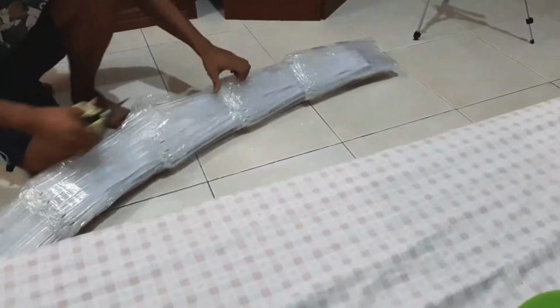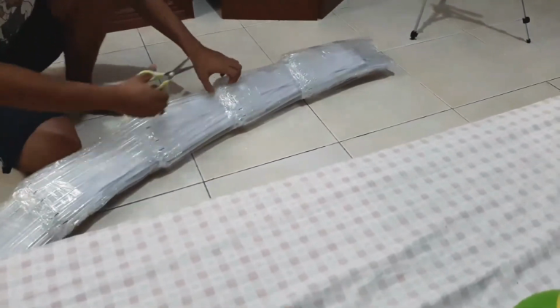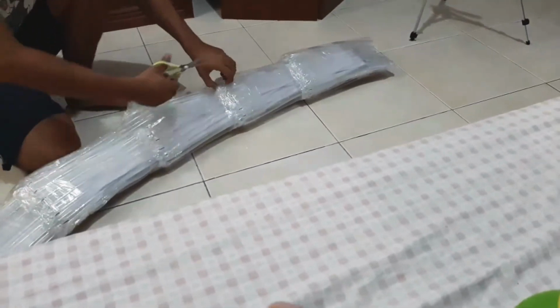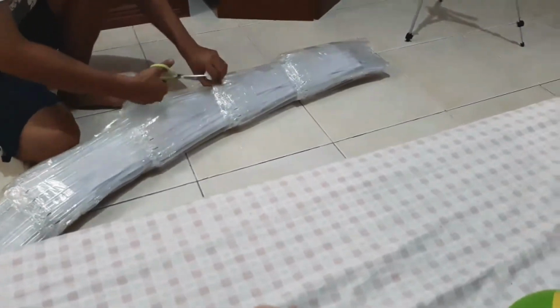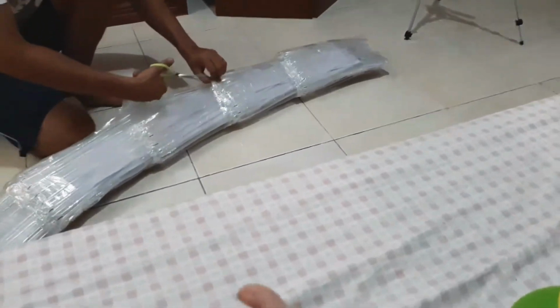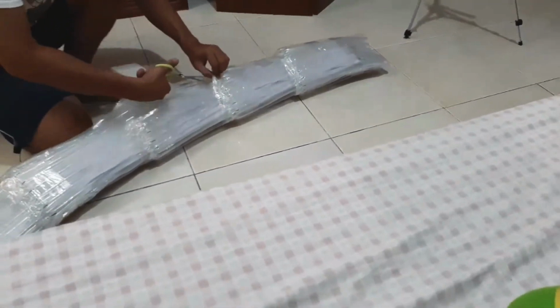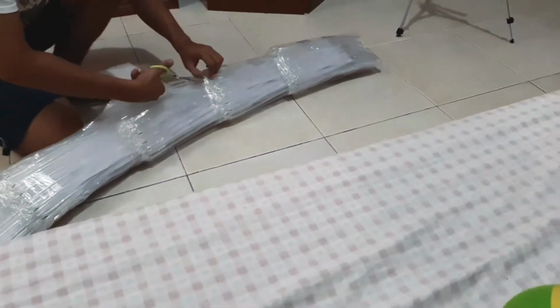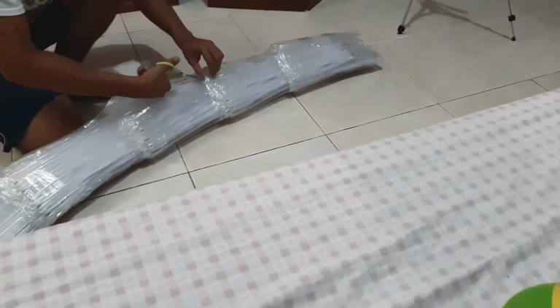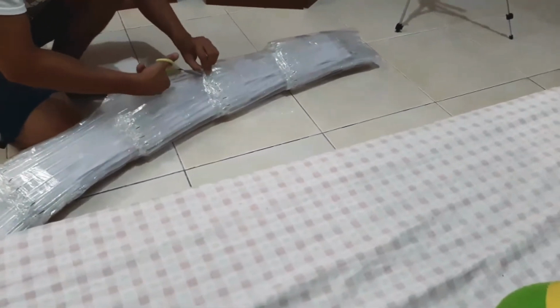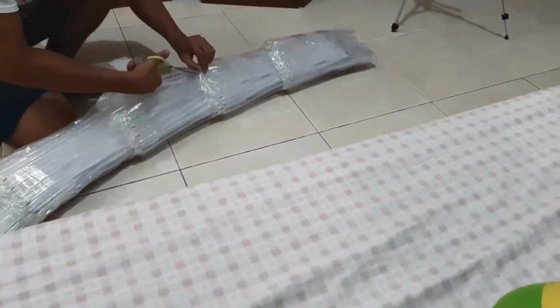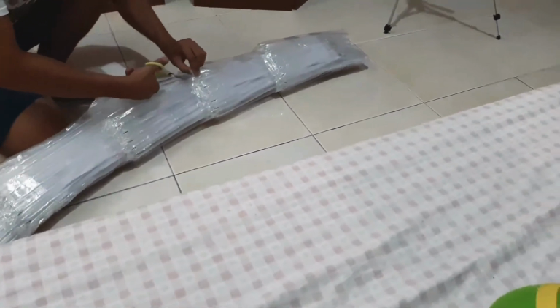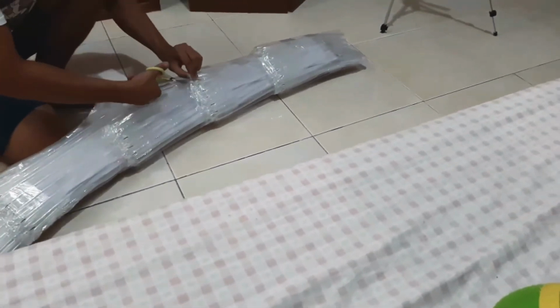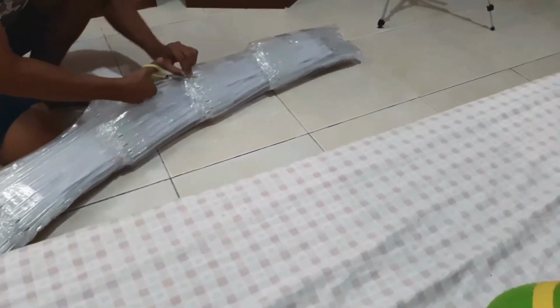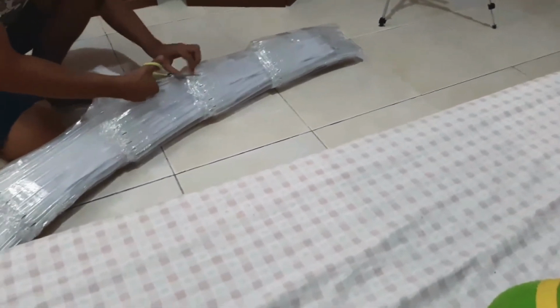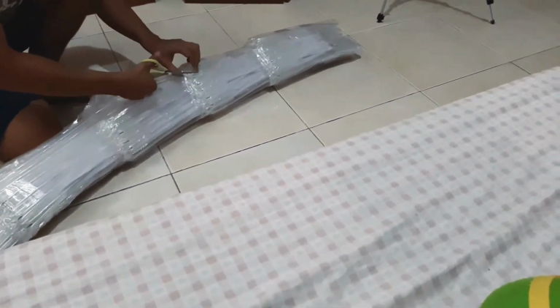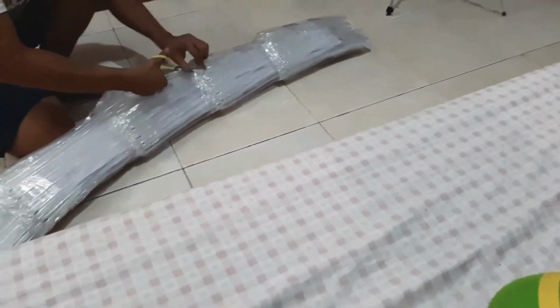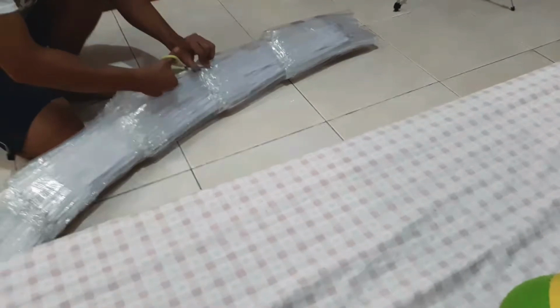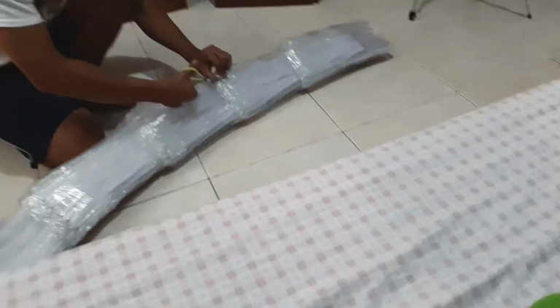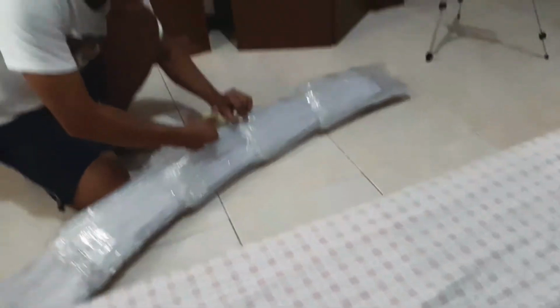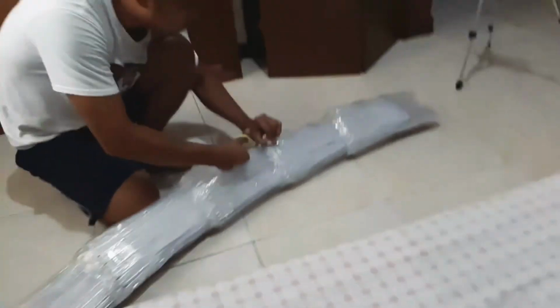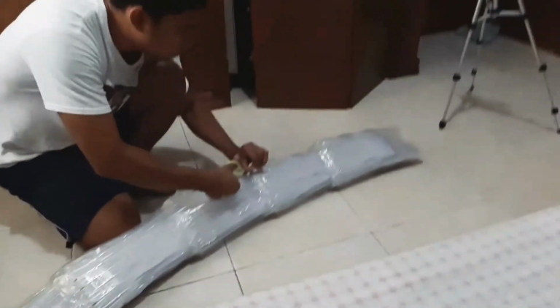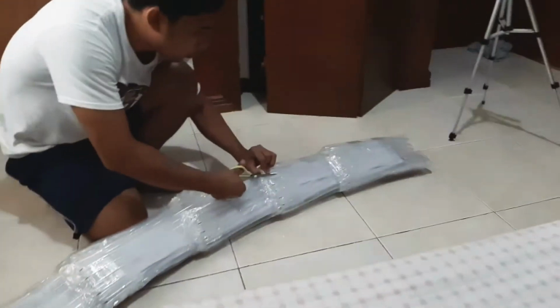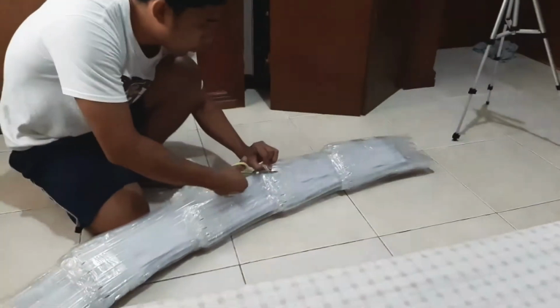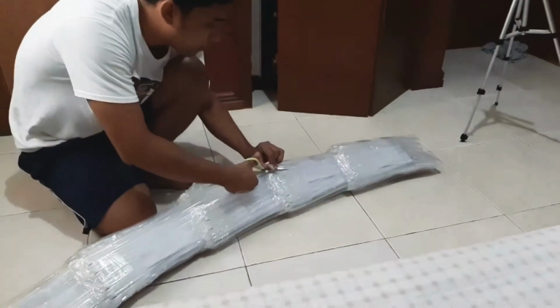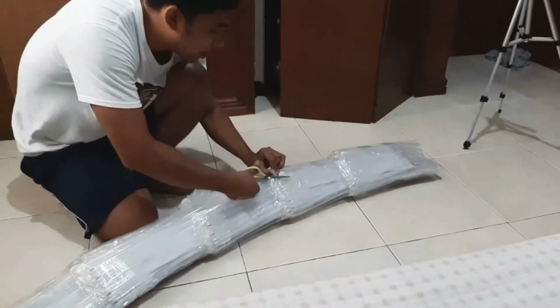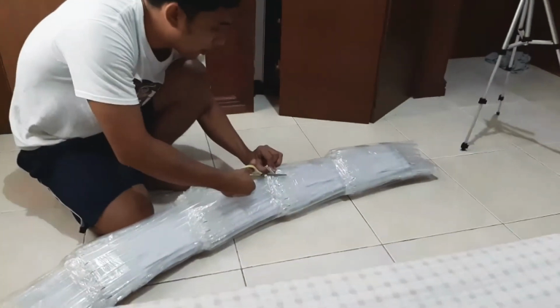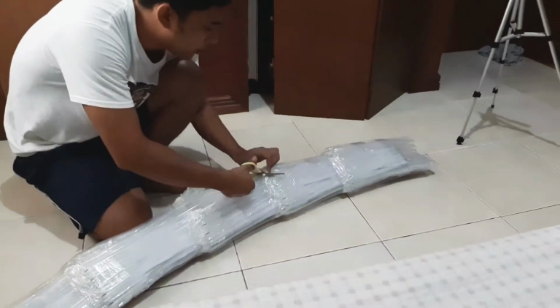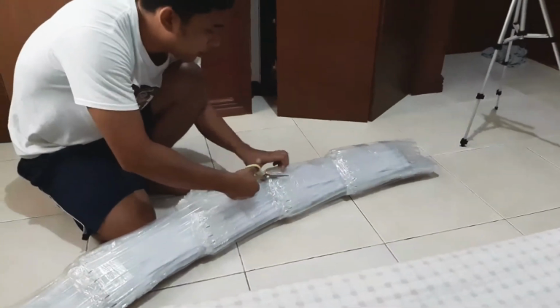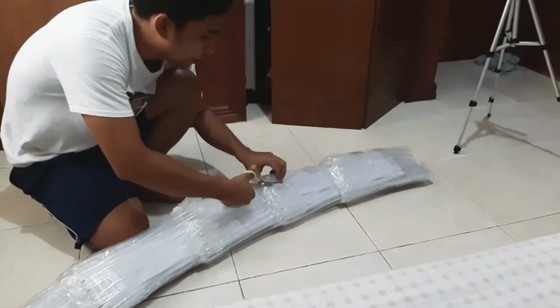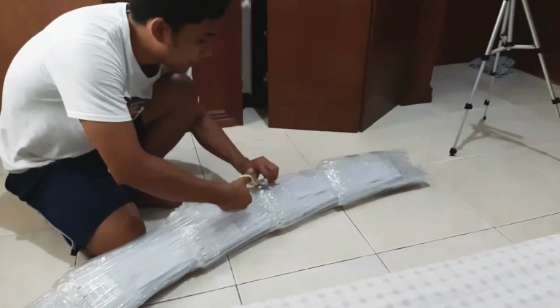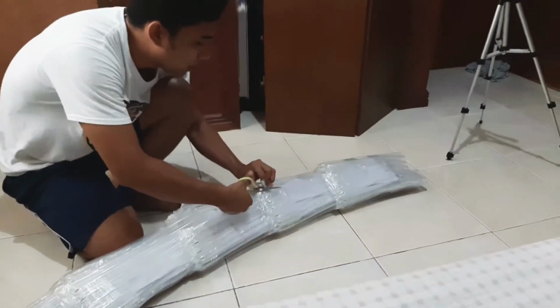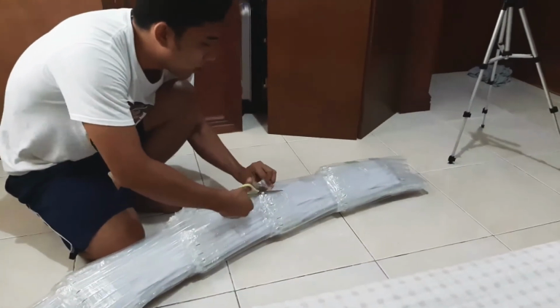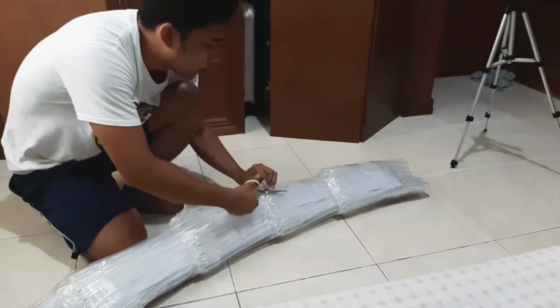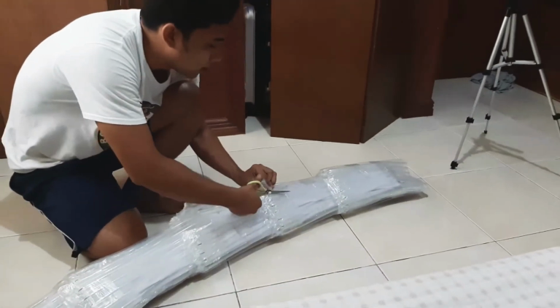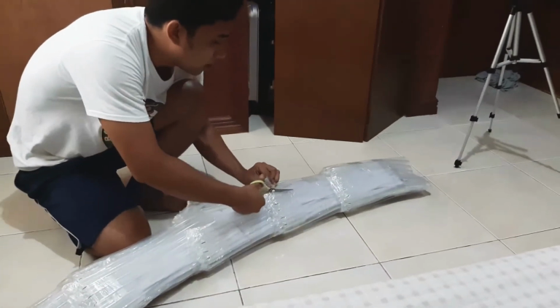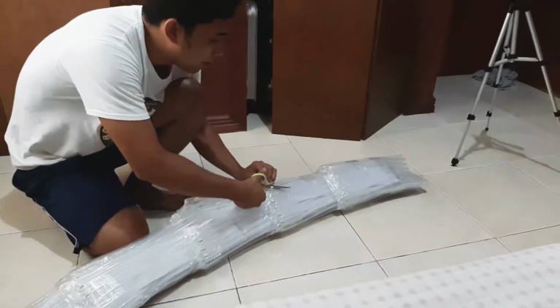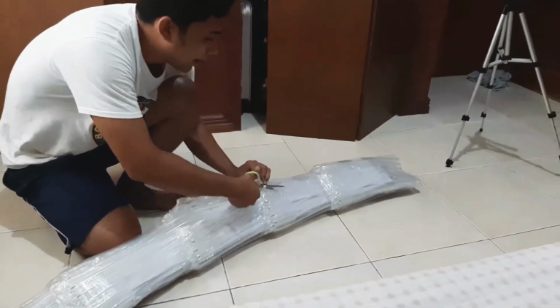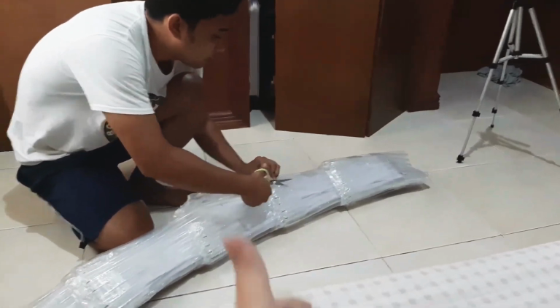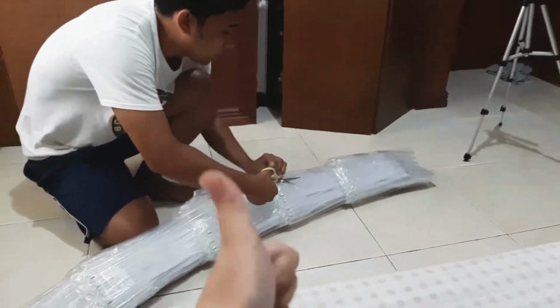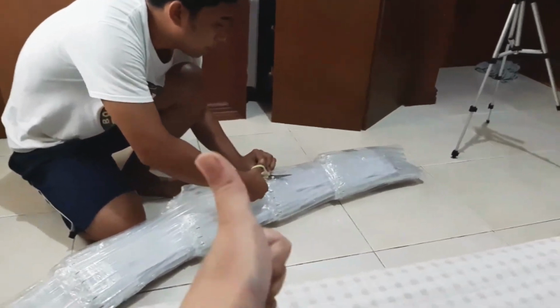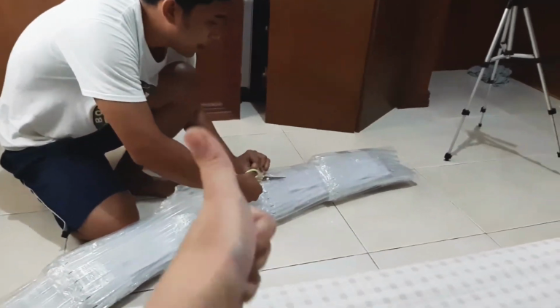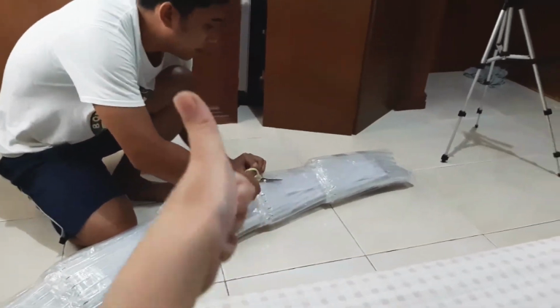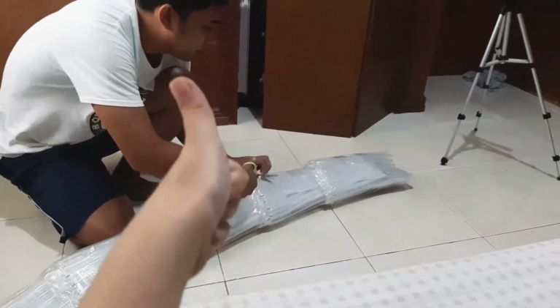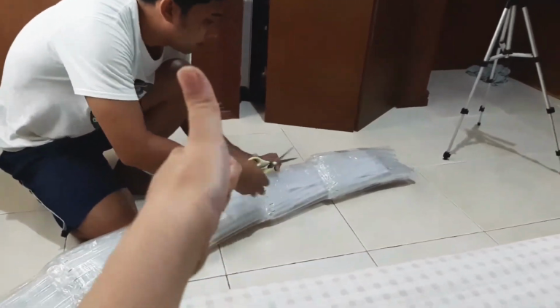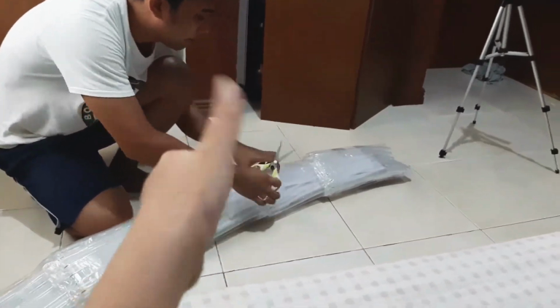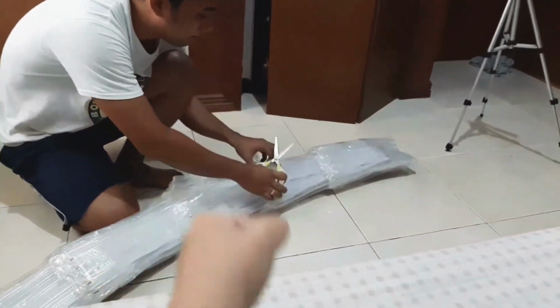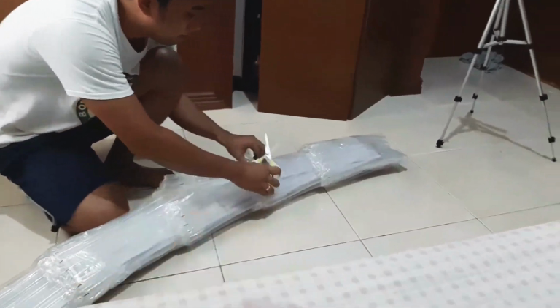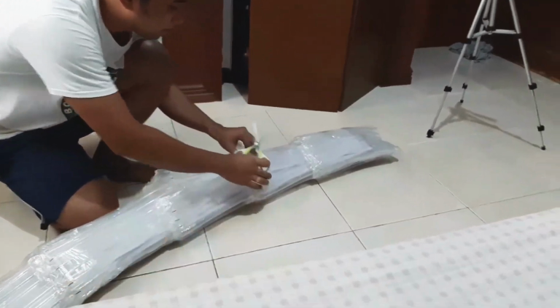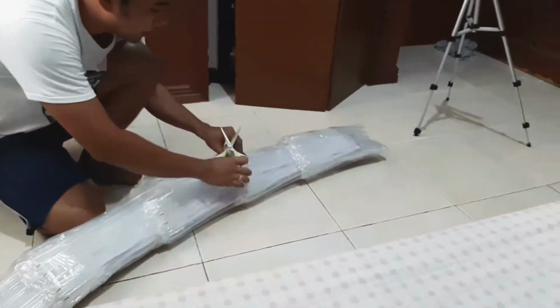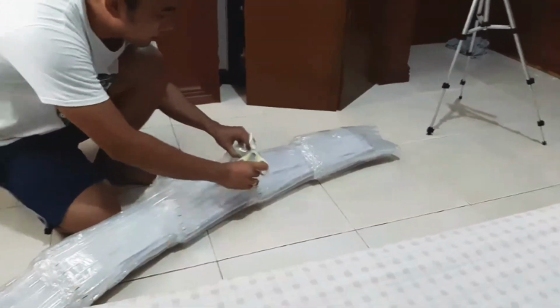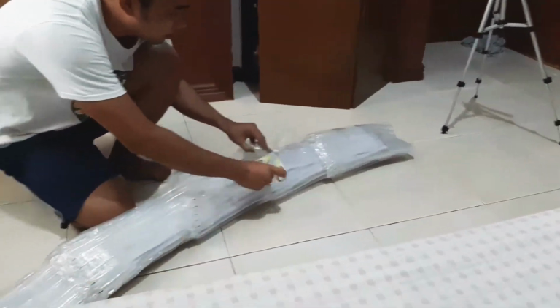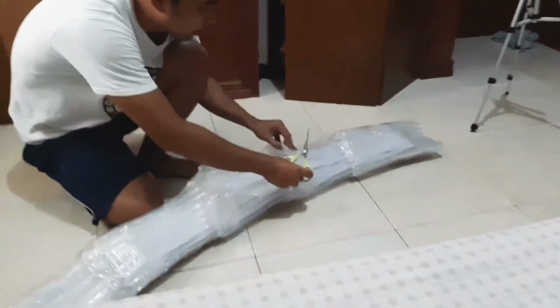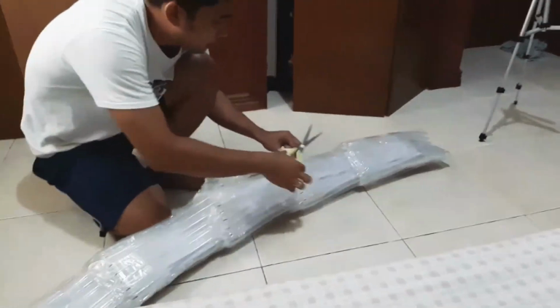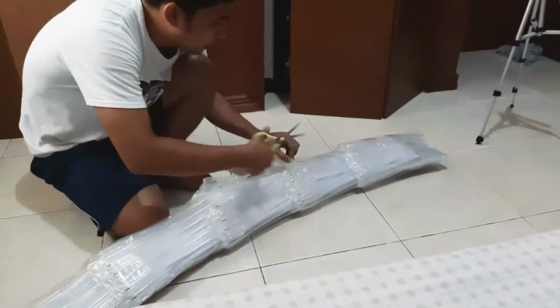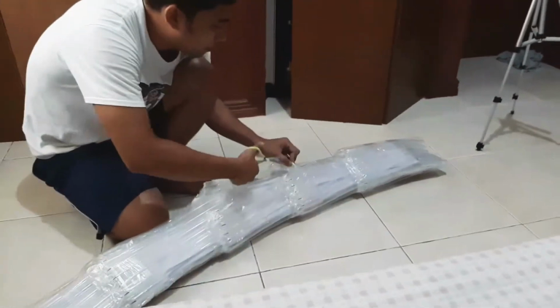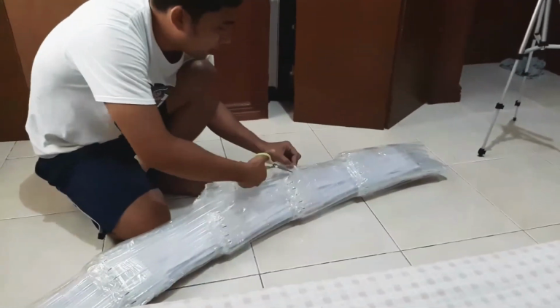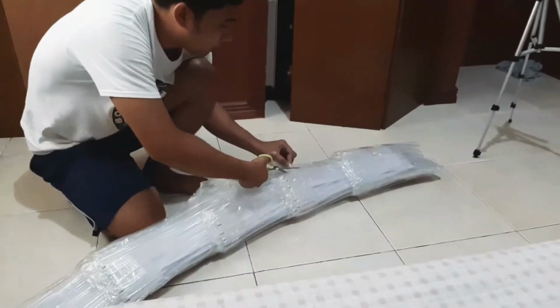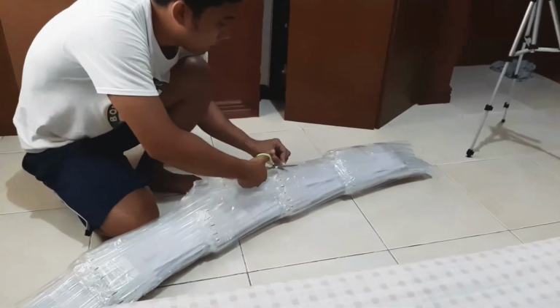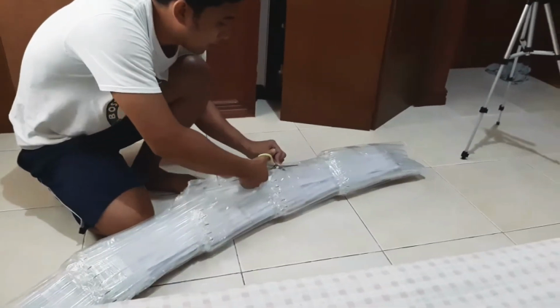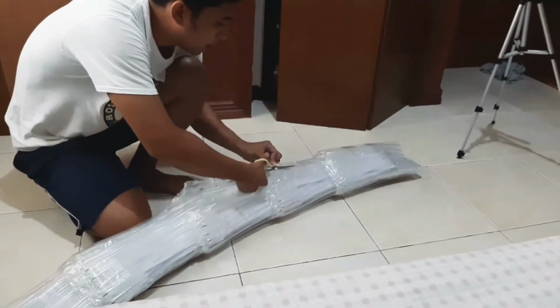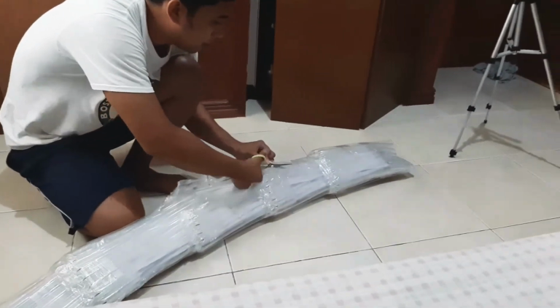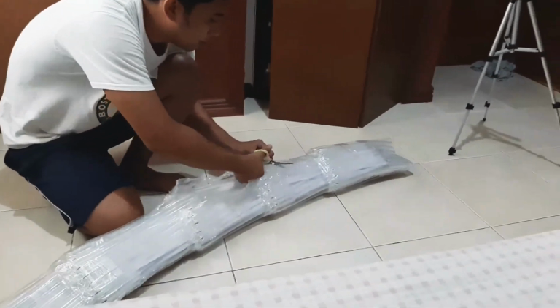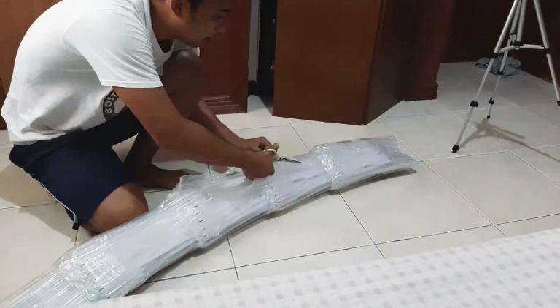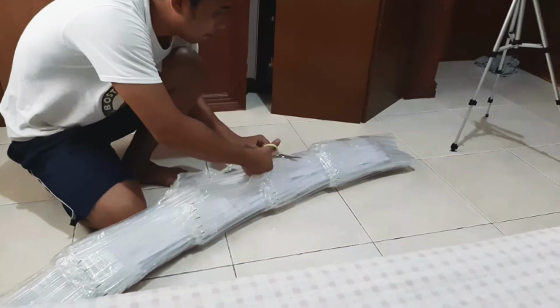I'm going to save the packaging — nice packaging, perfect packaging.